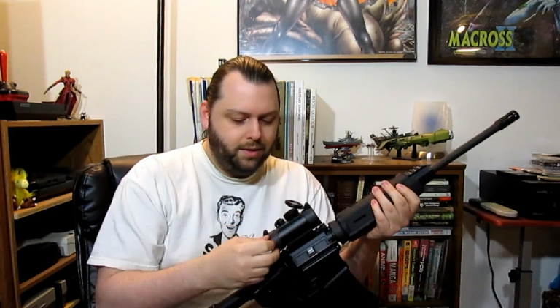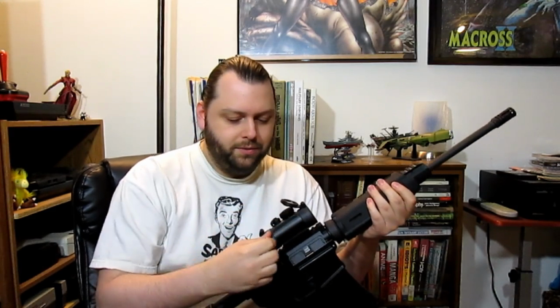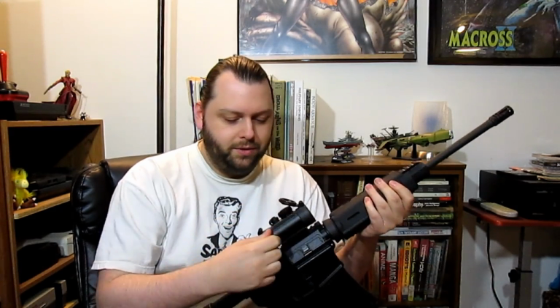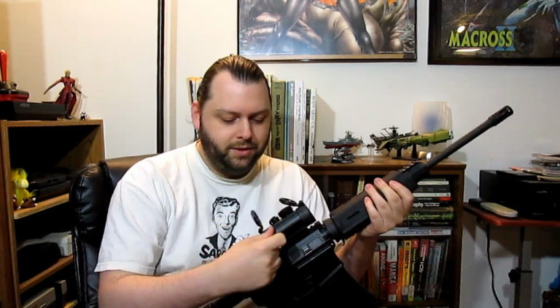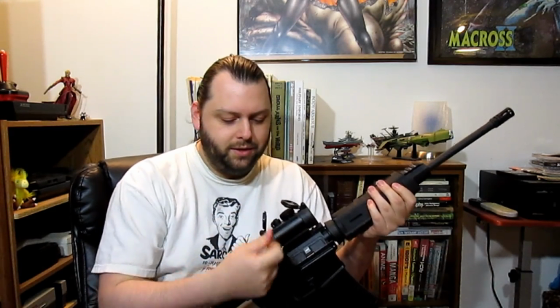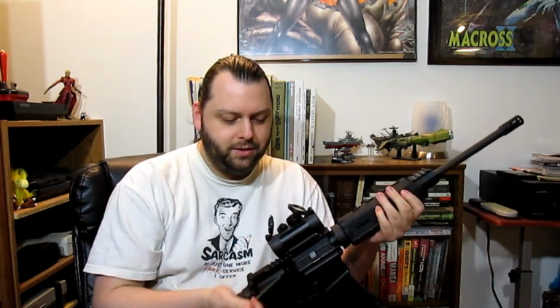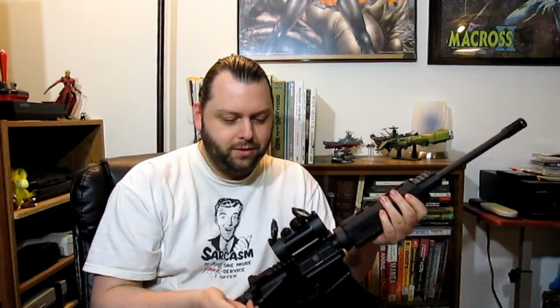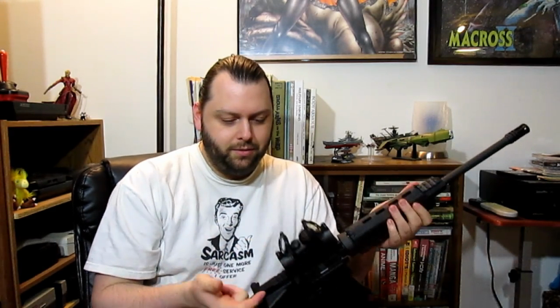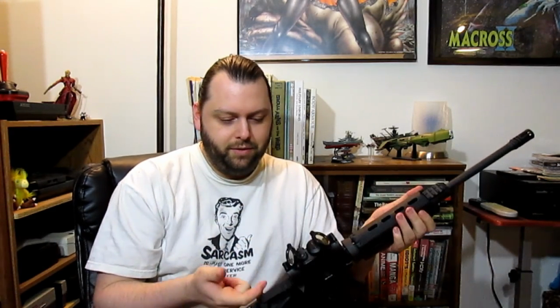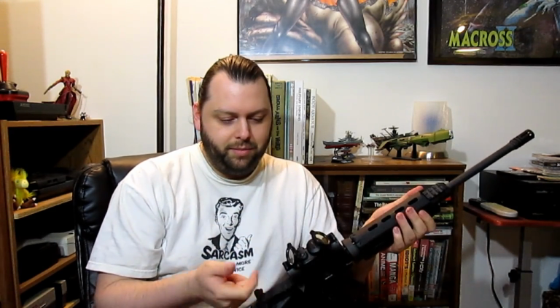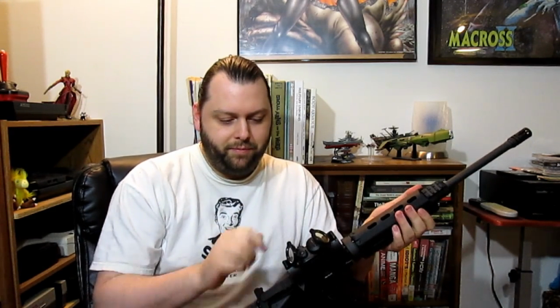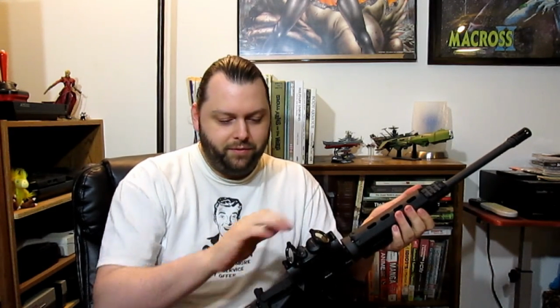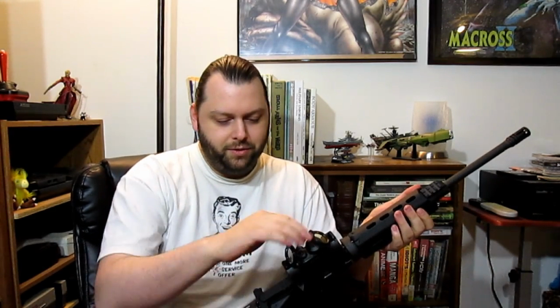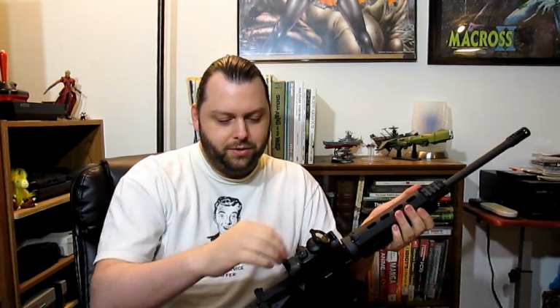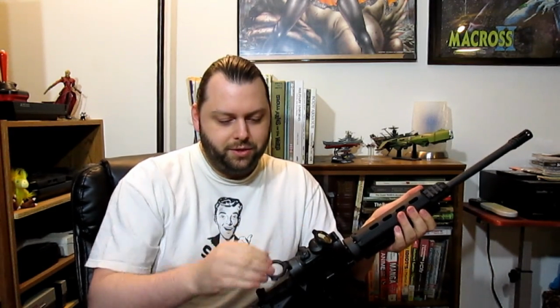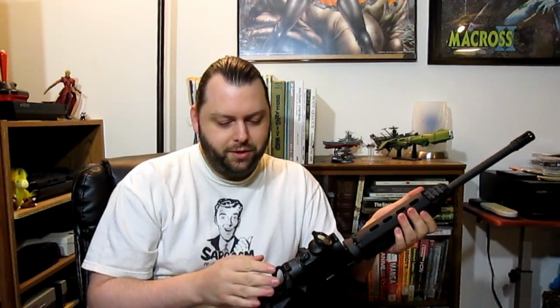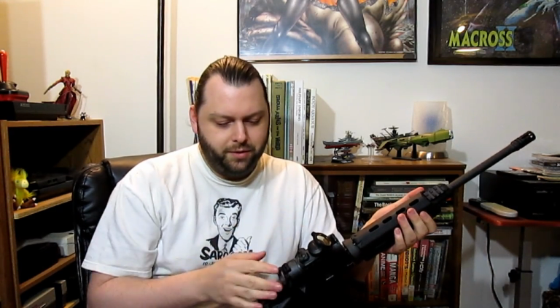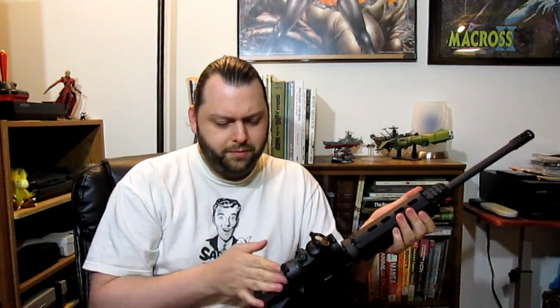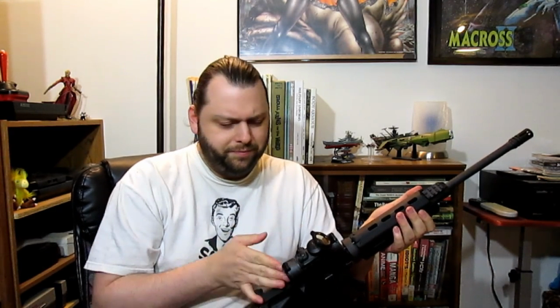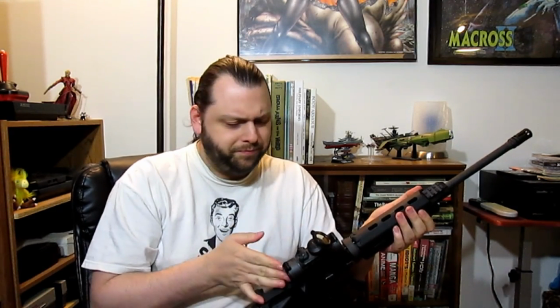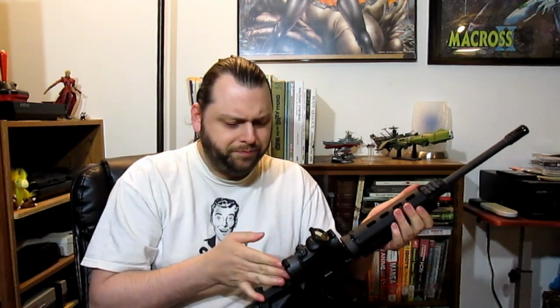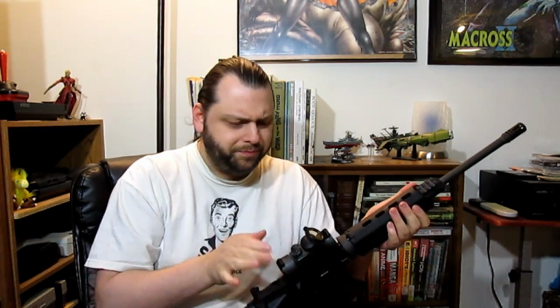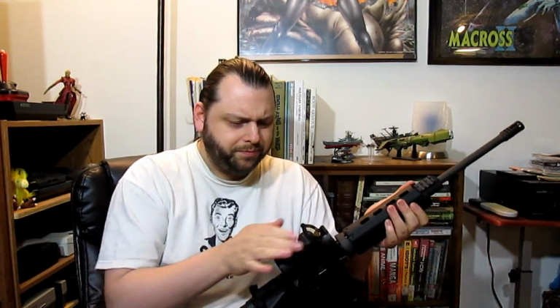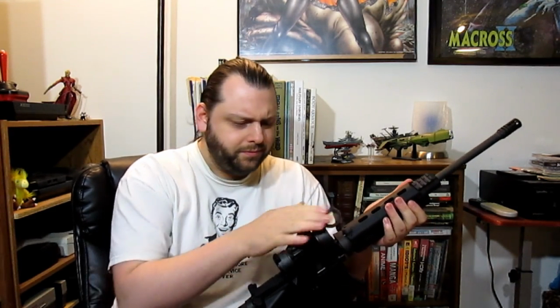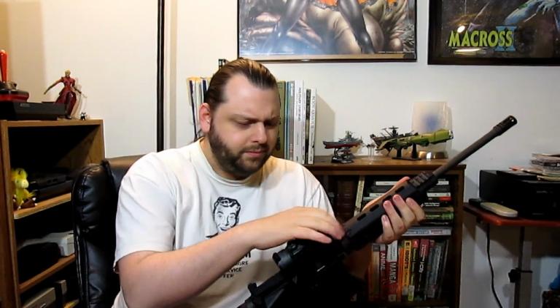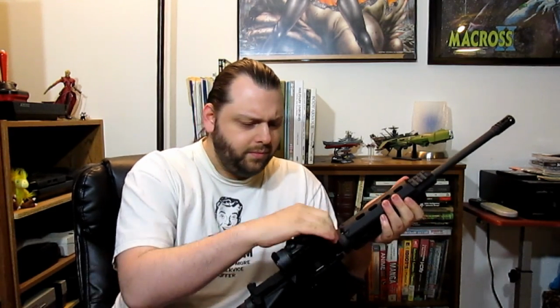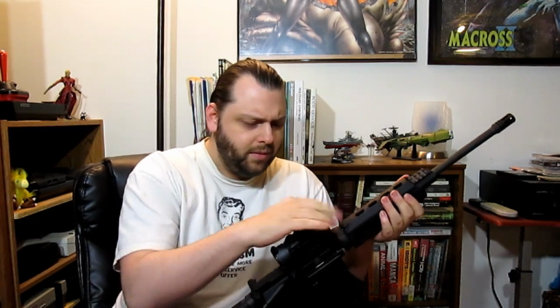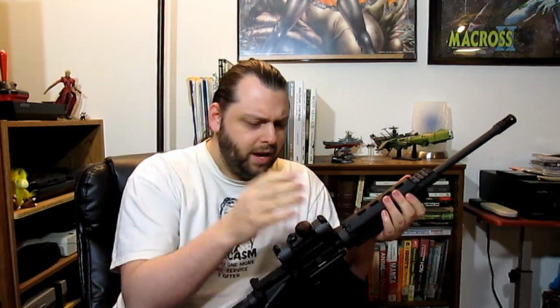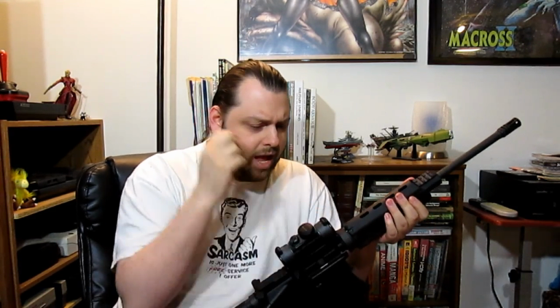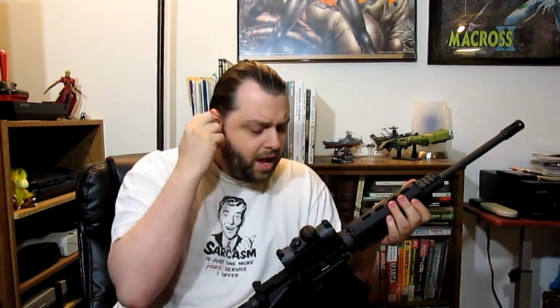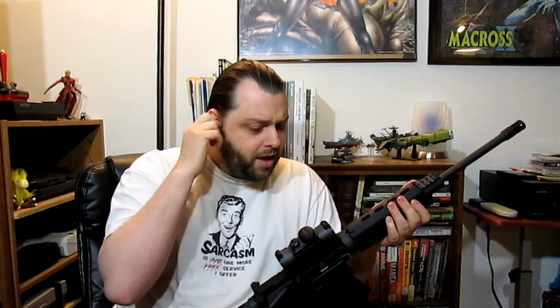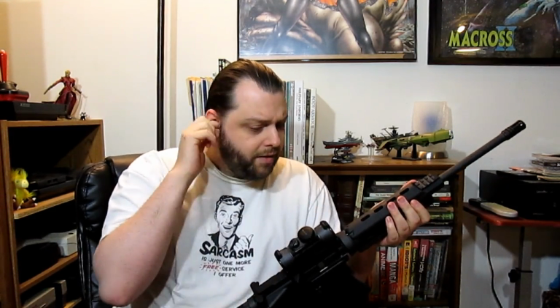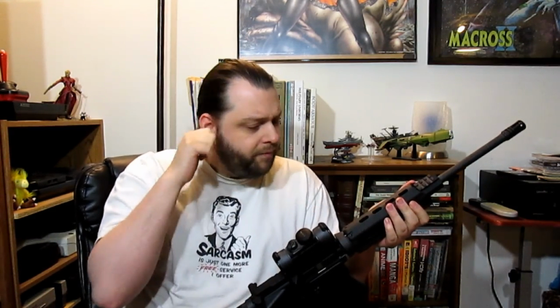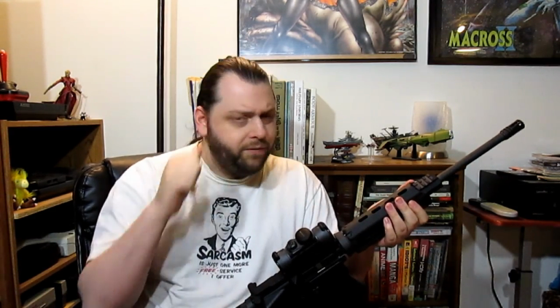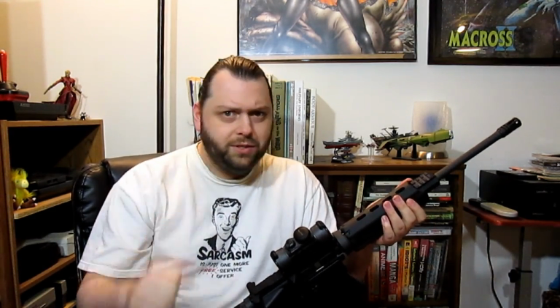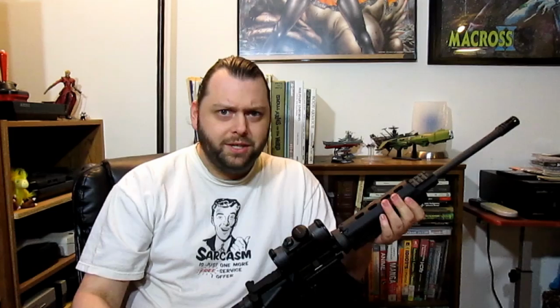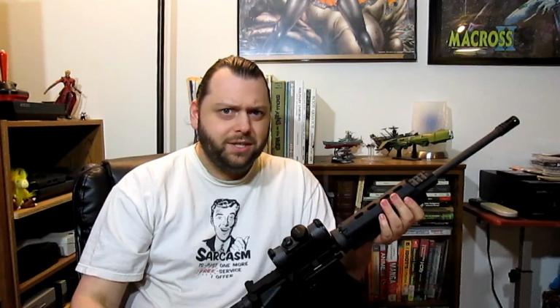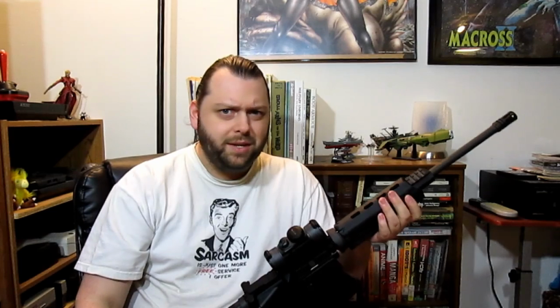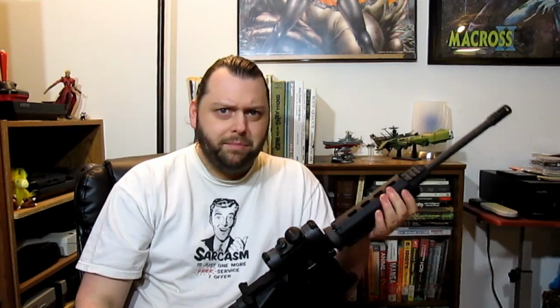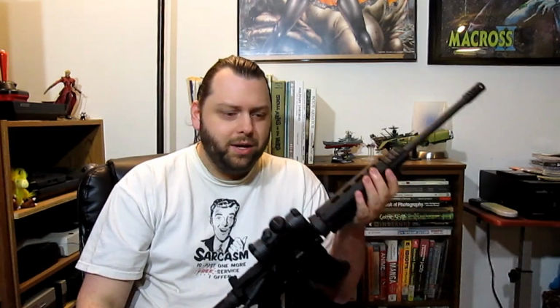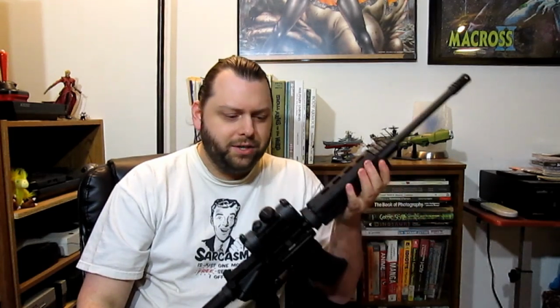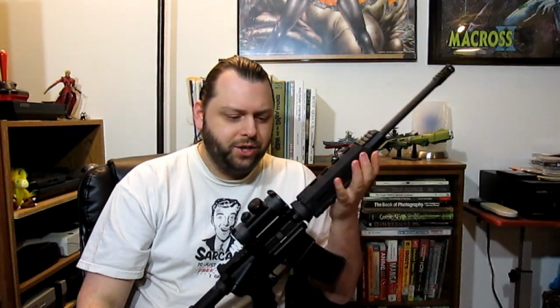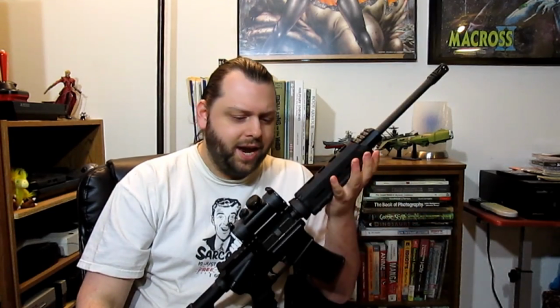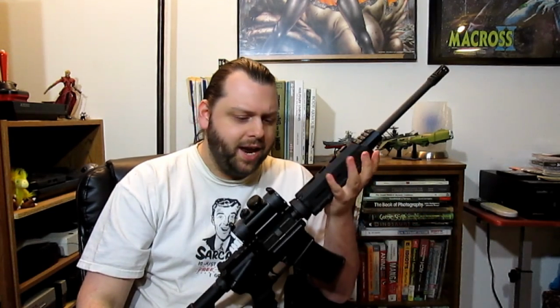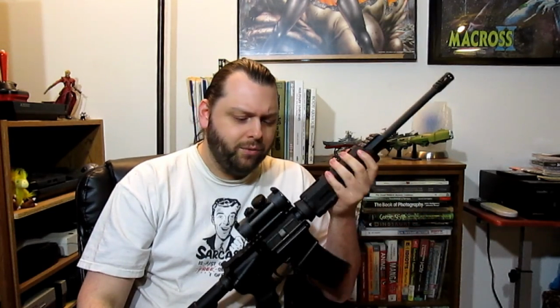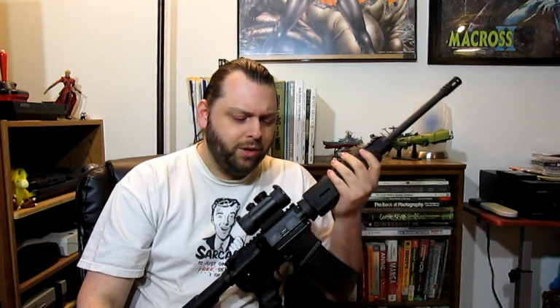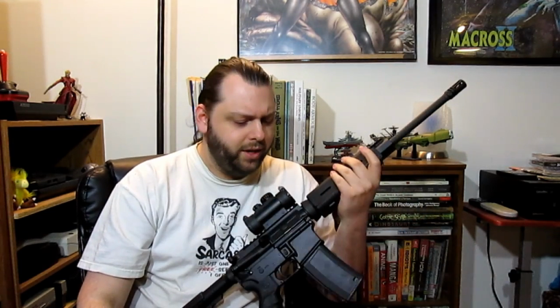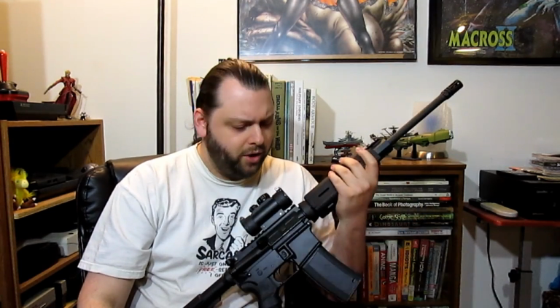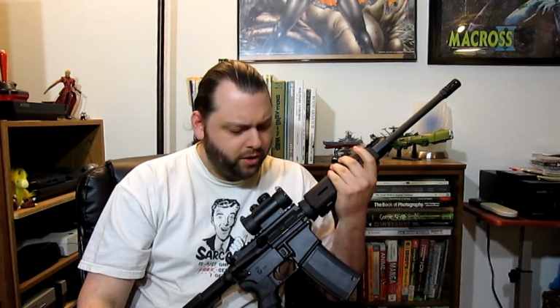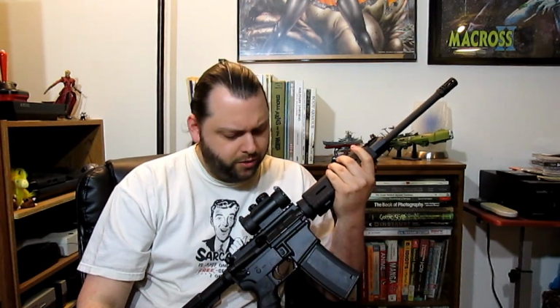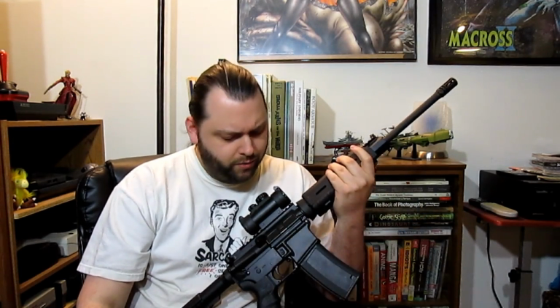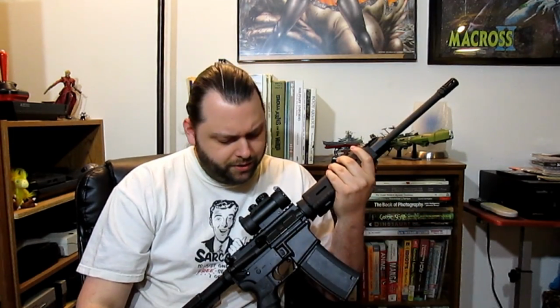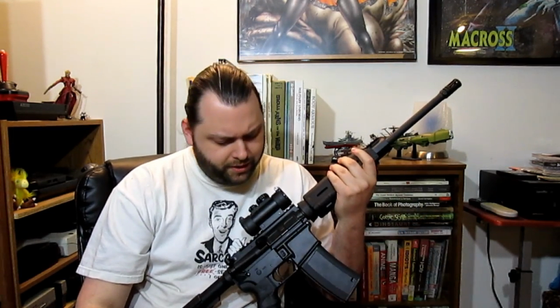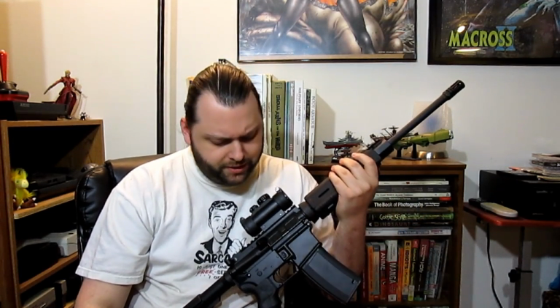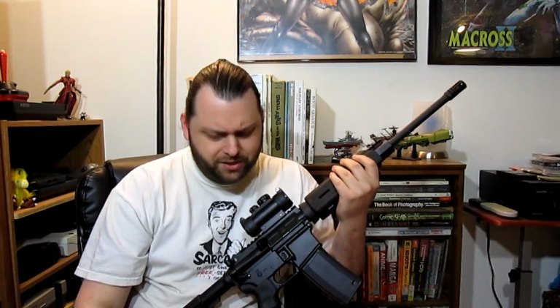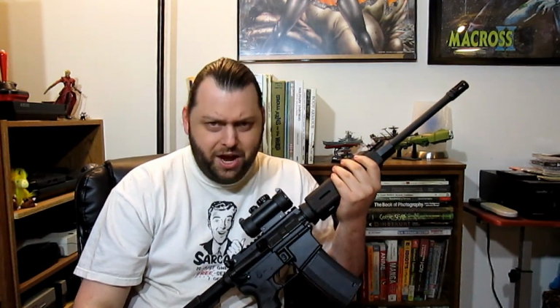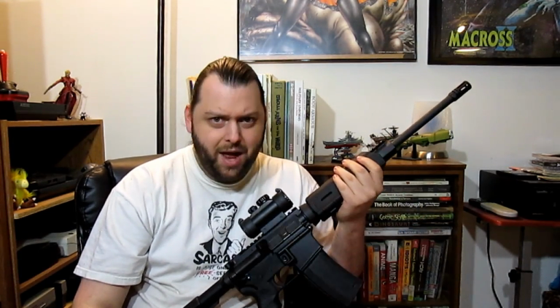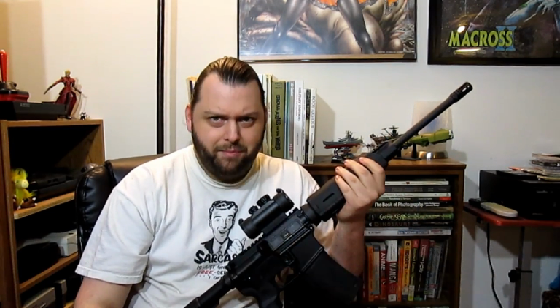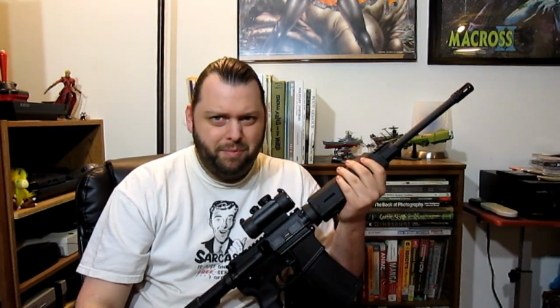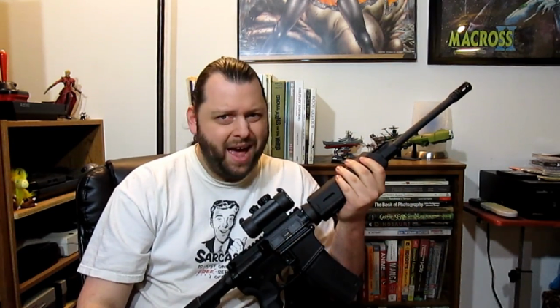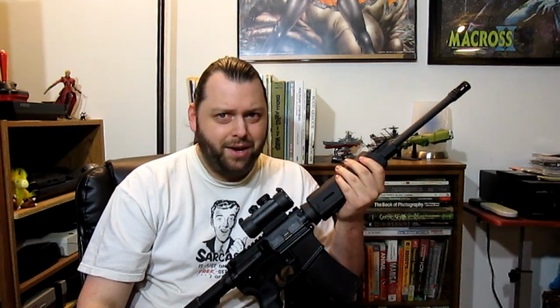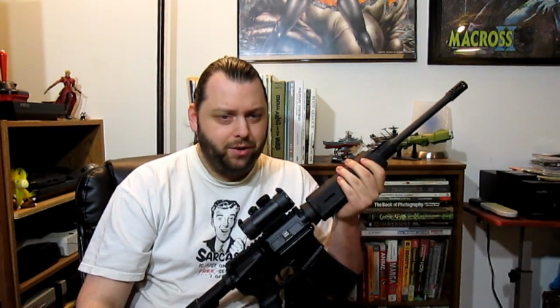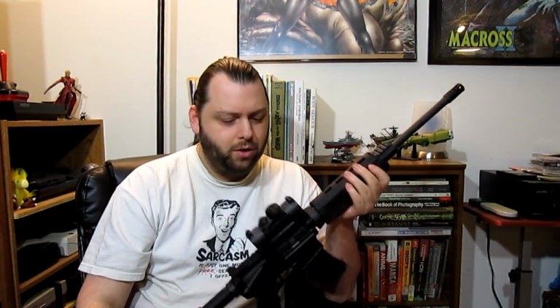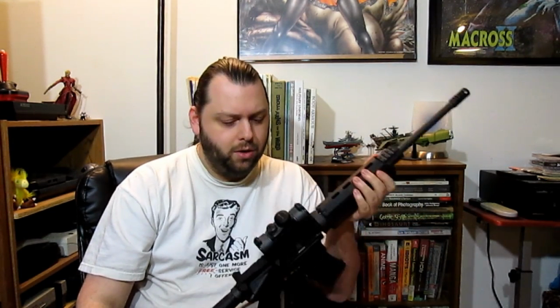It comes with these nice little flip-up filters. For $60, you can't really argue with it — it's not bad at all.